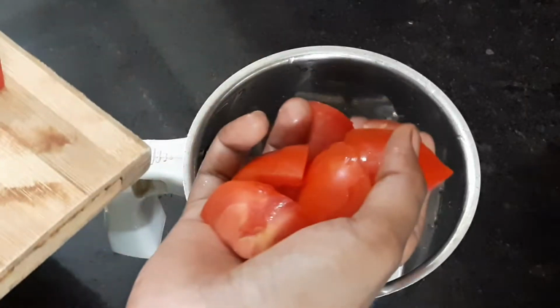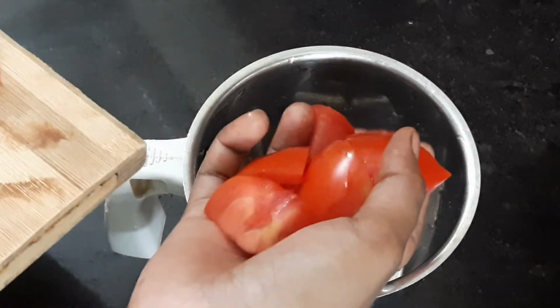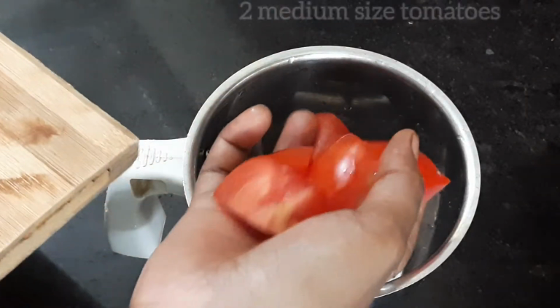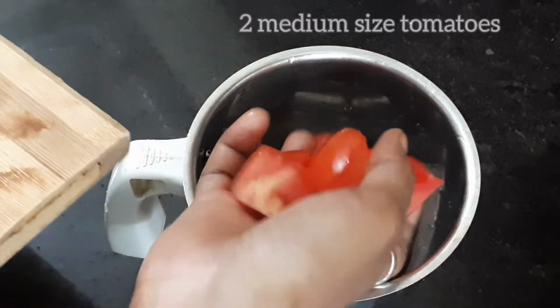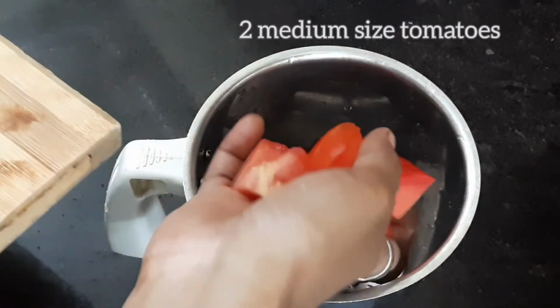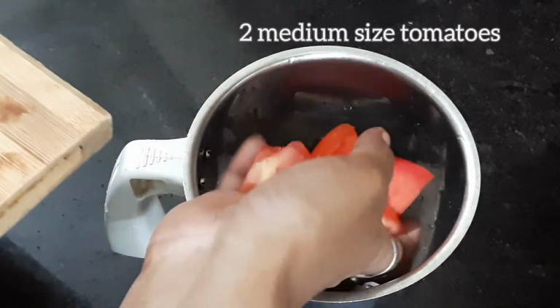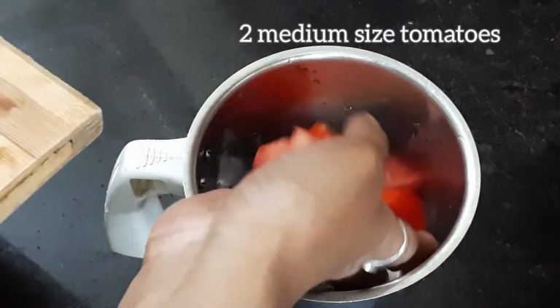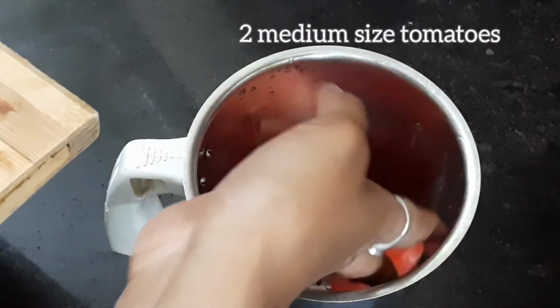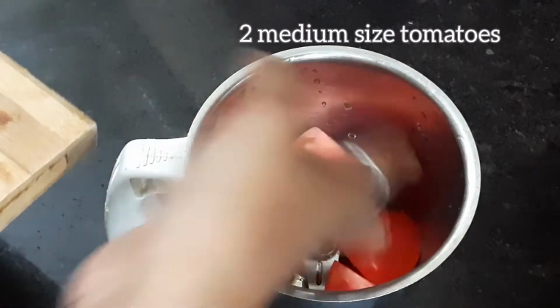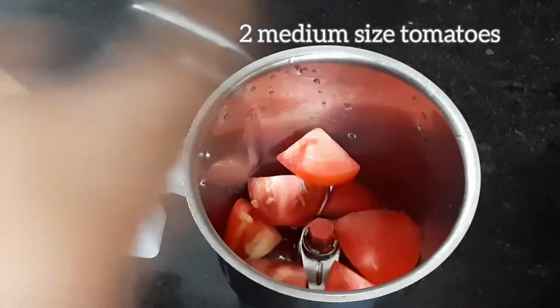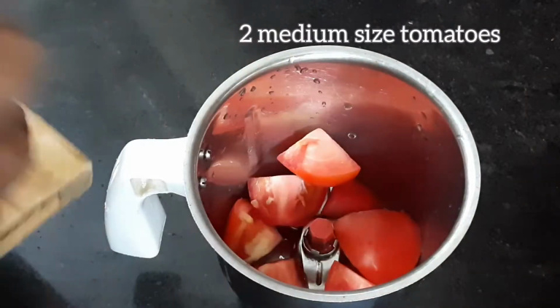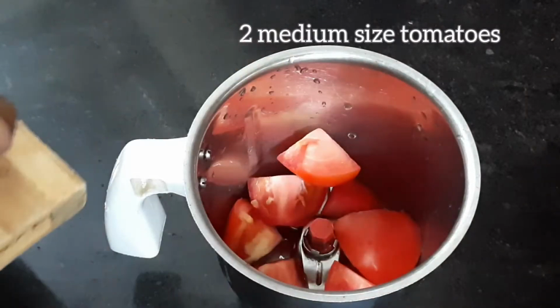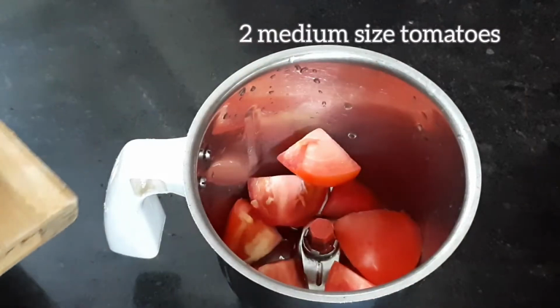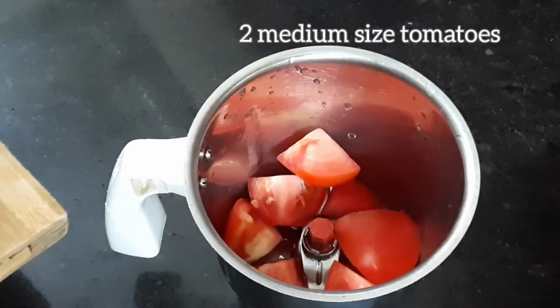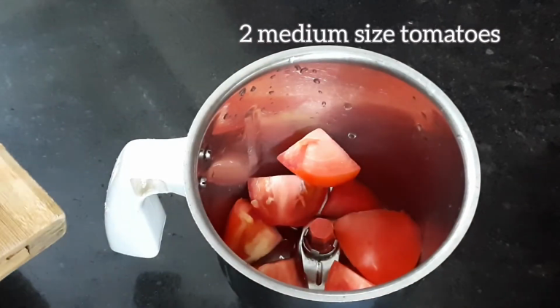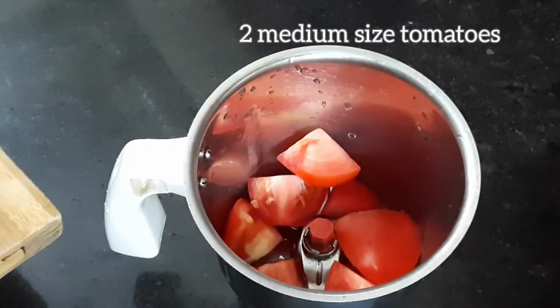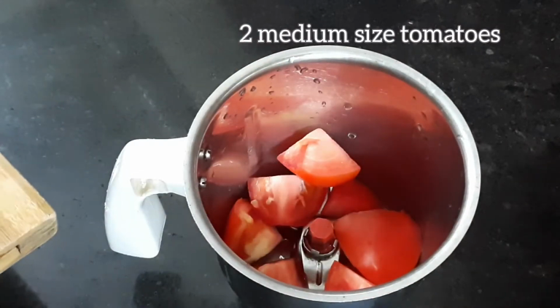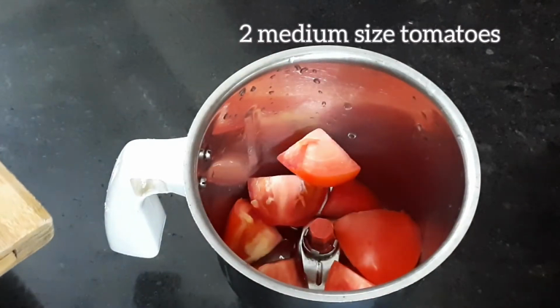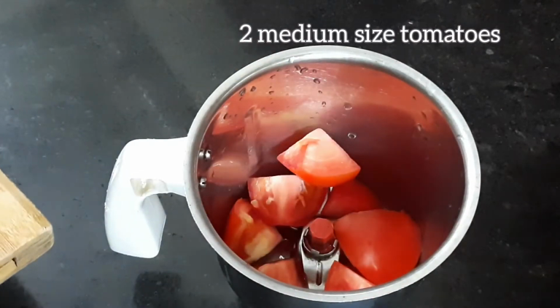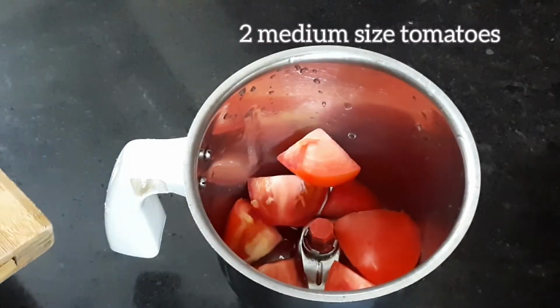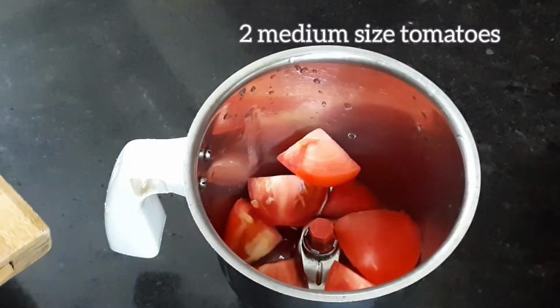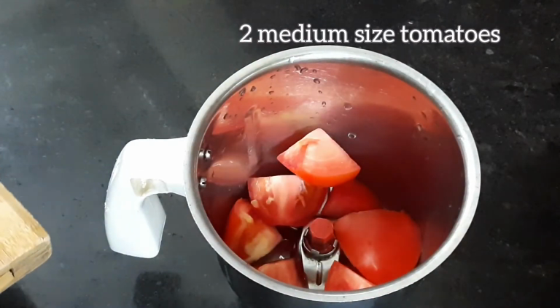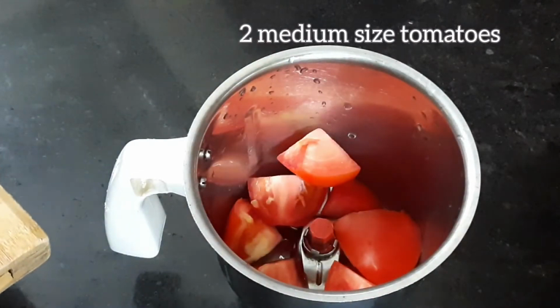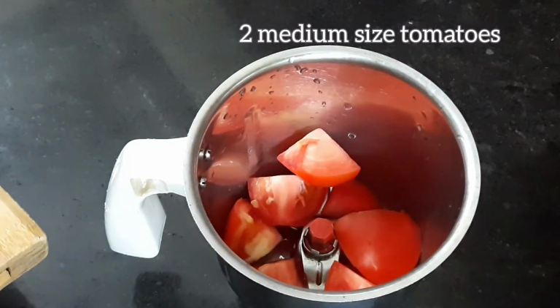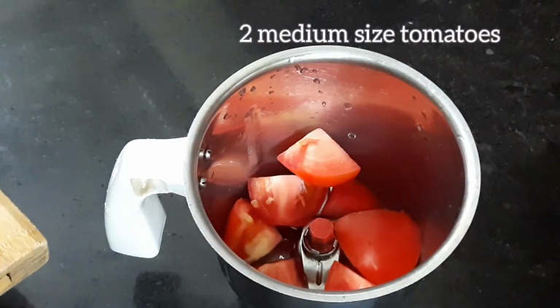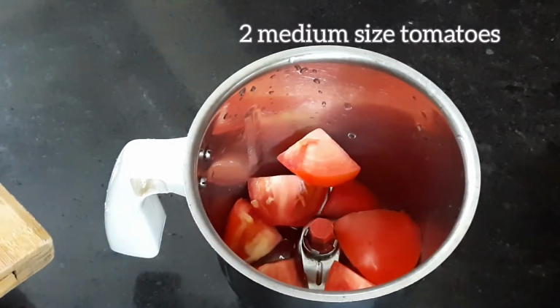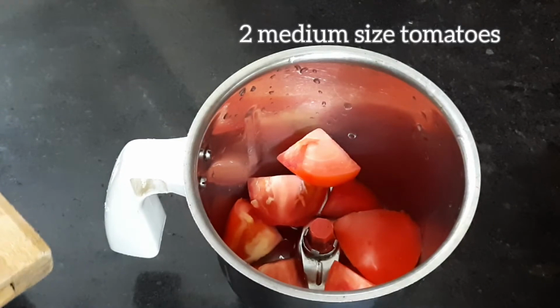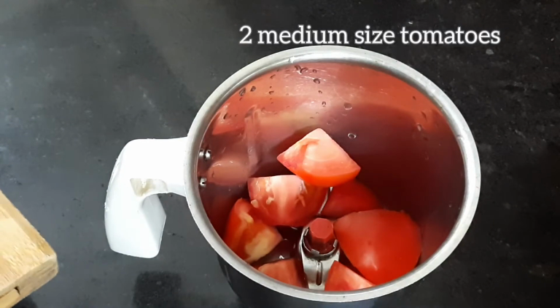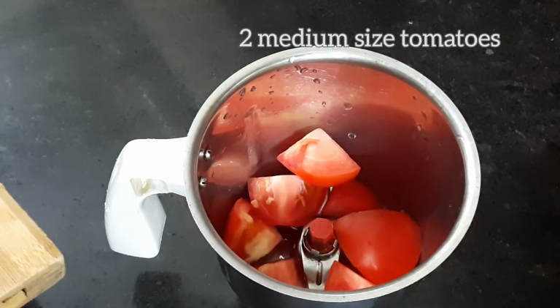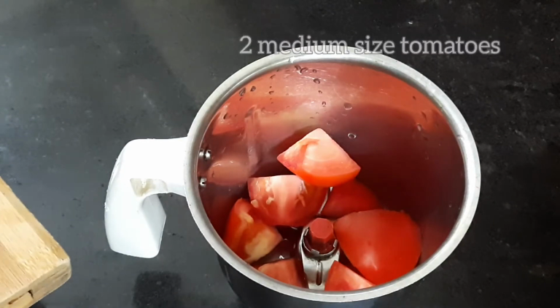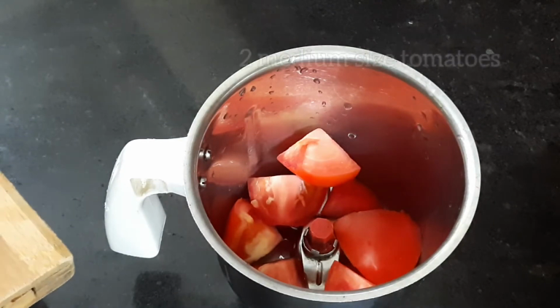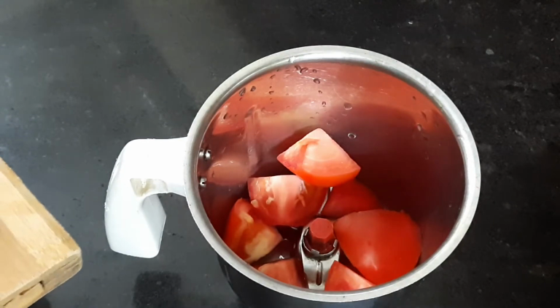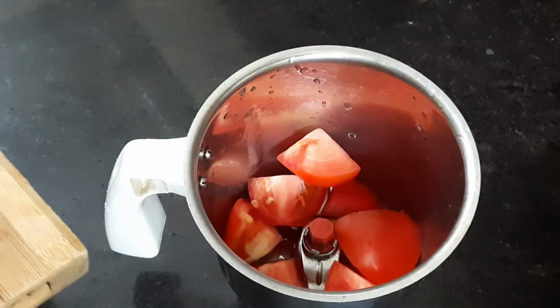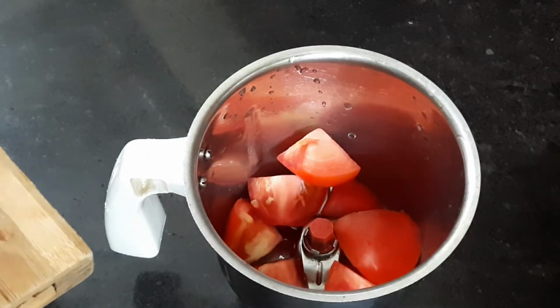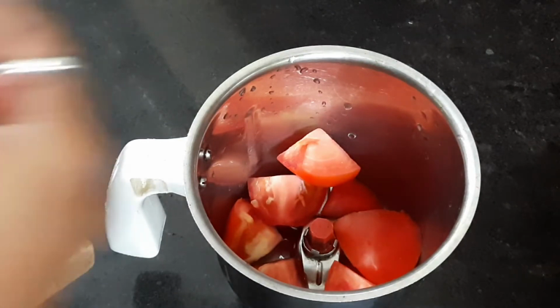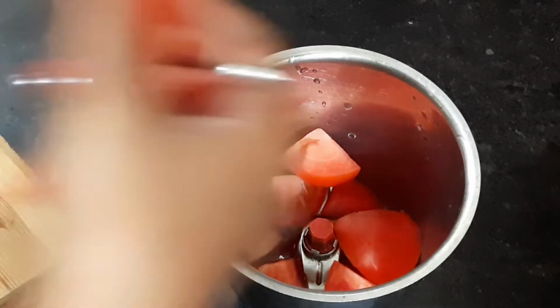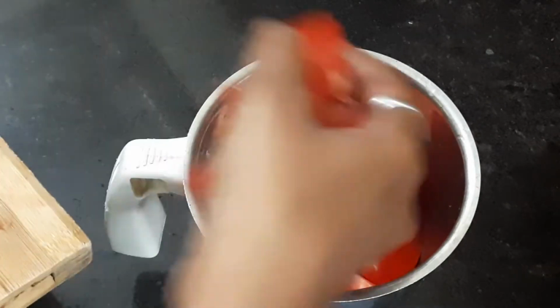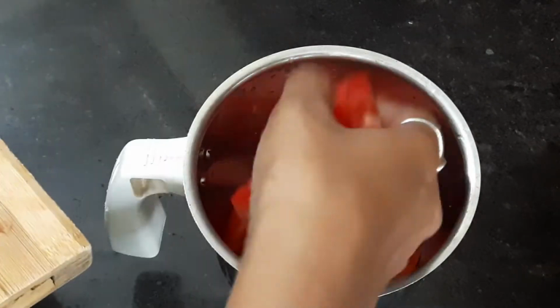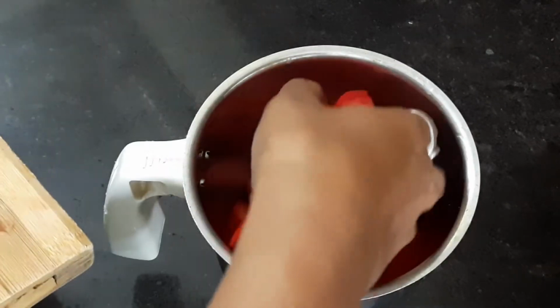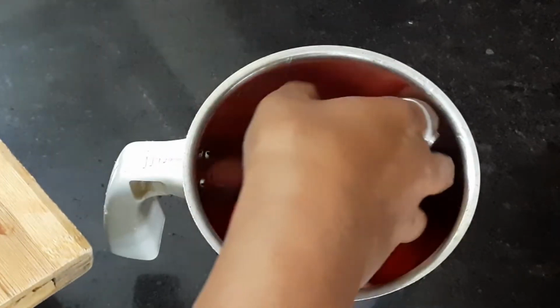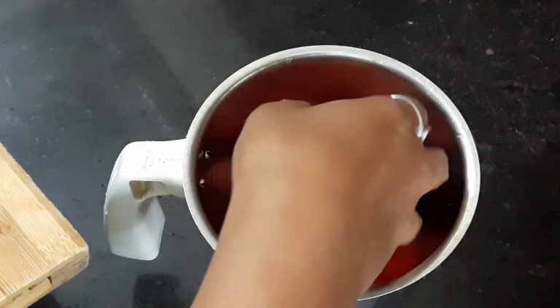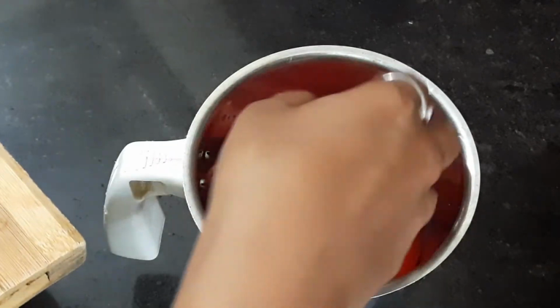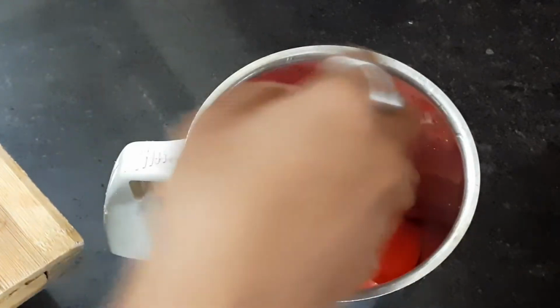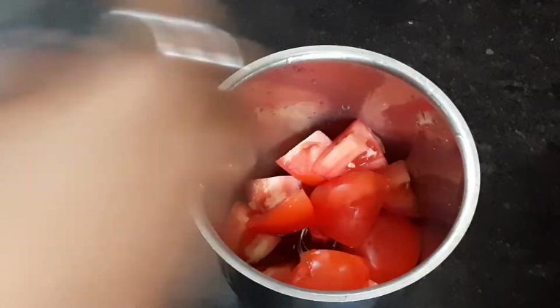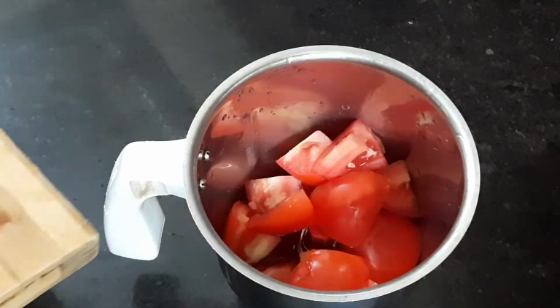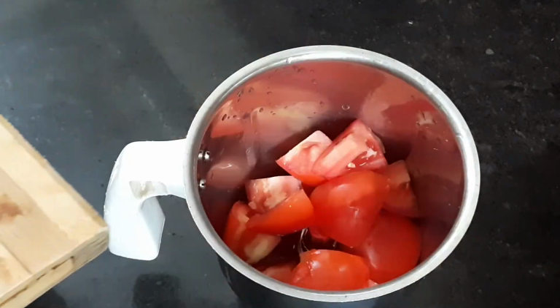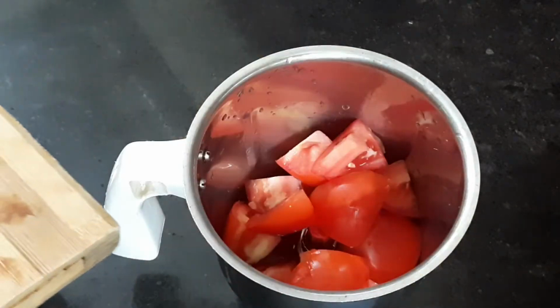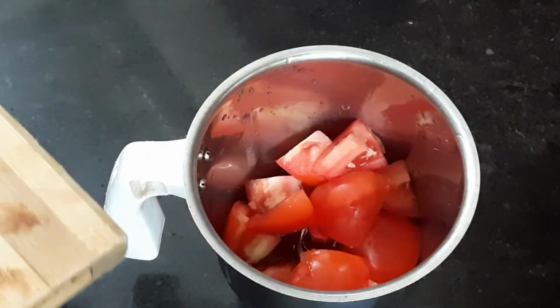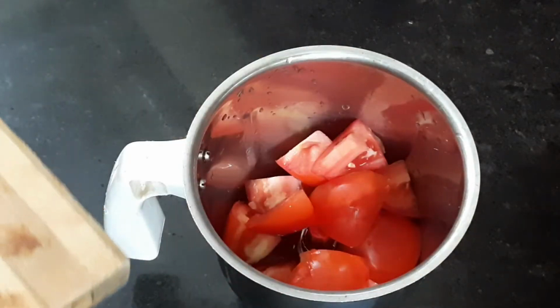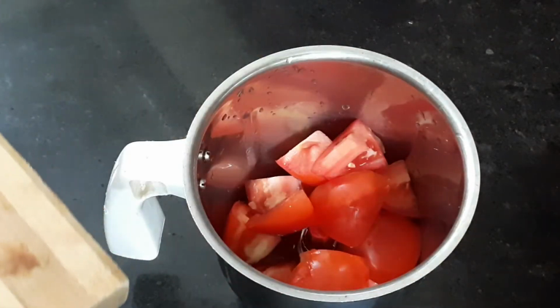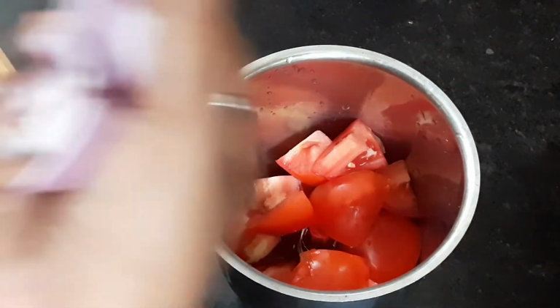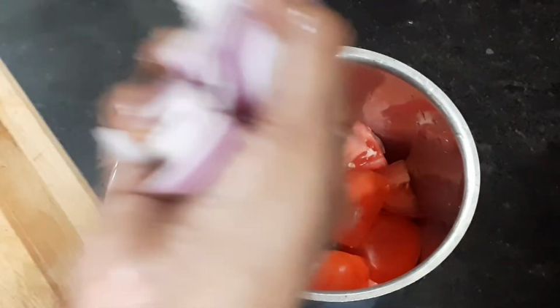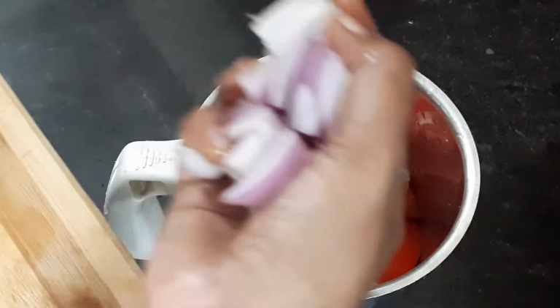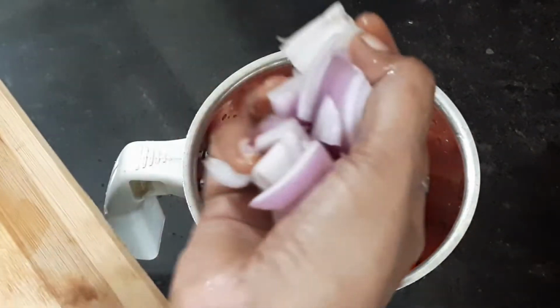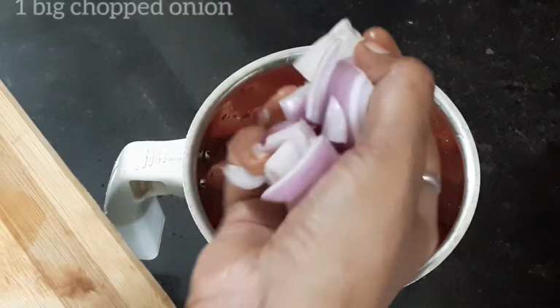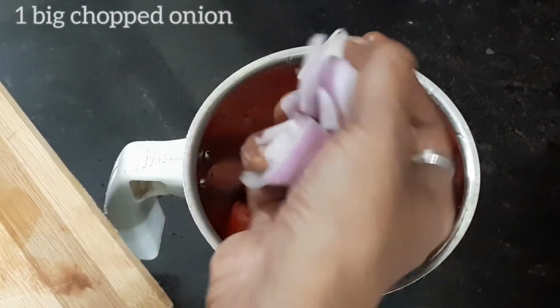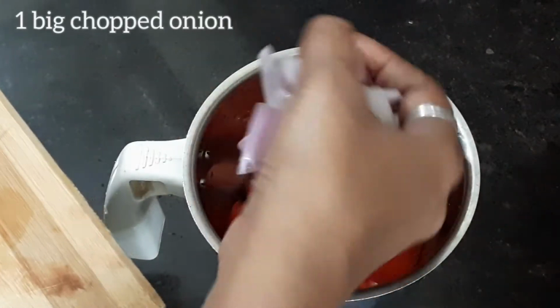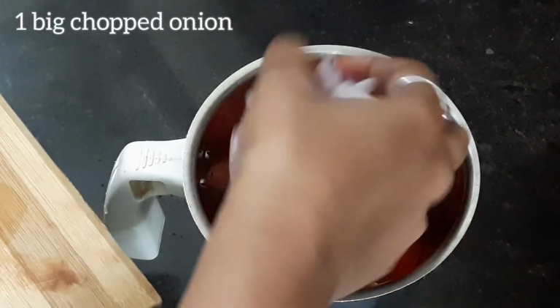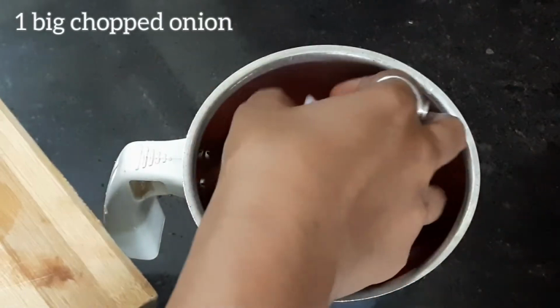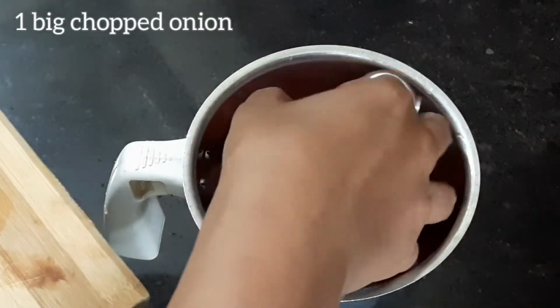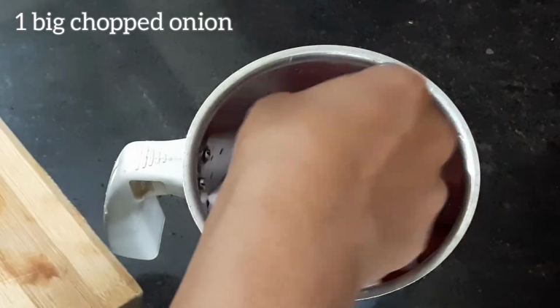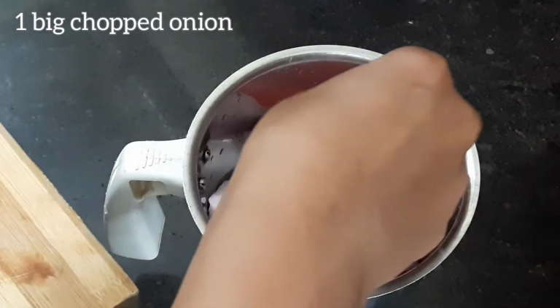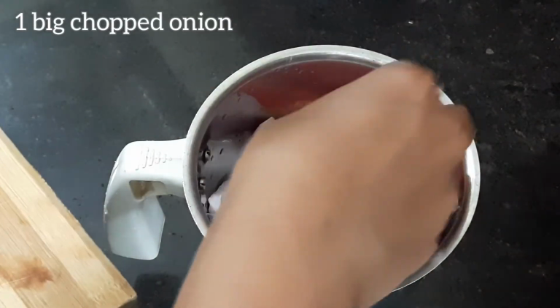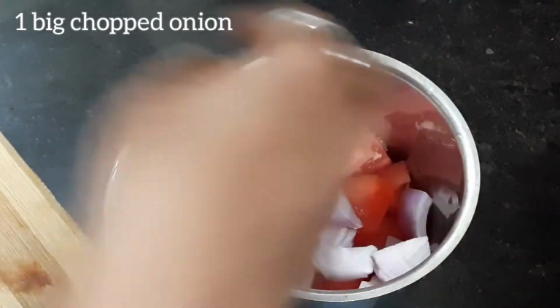In a mix jar, we cut 2 medium sizes. We cut 1 size.